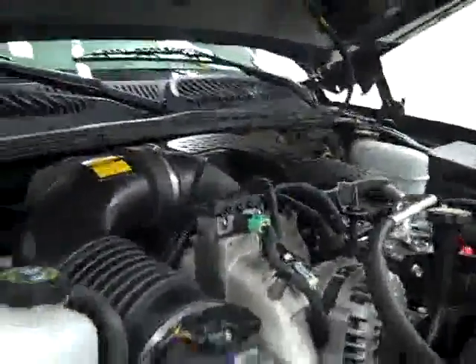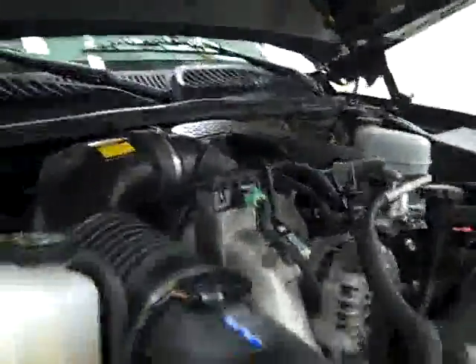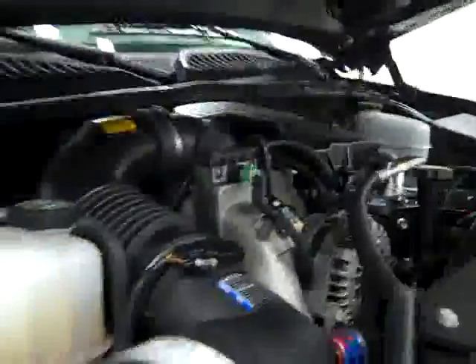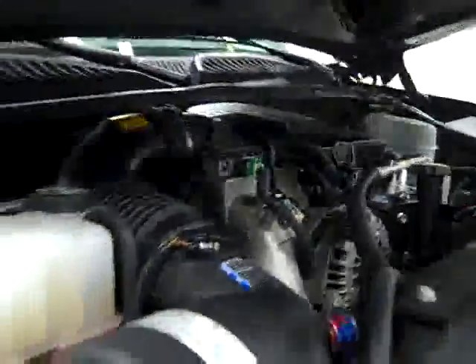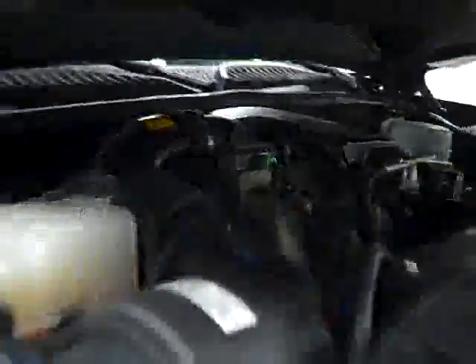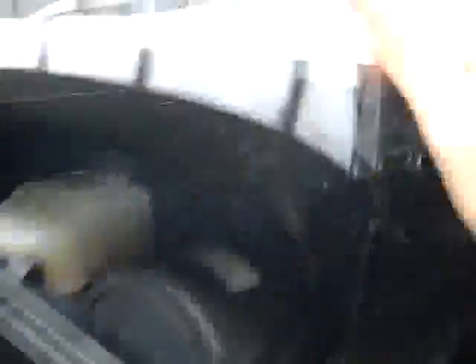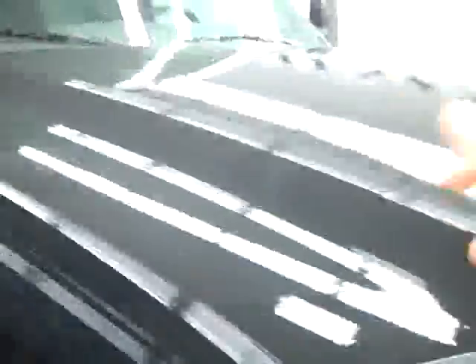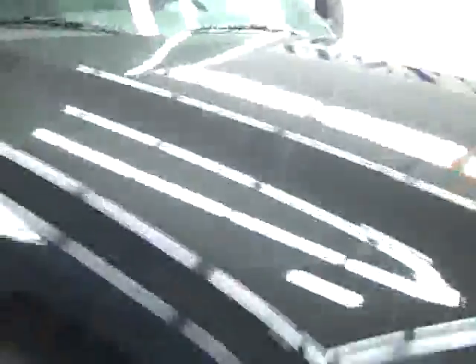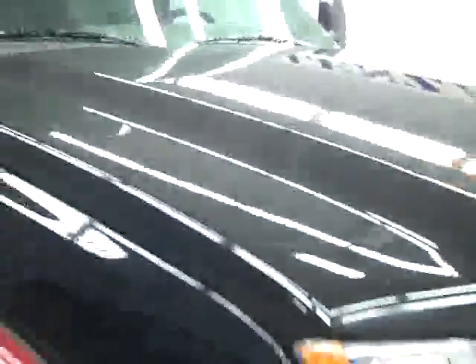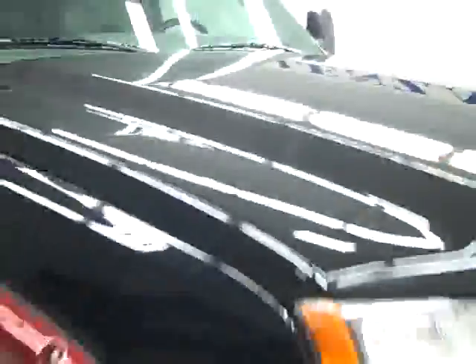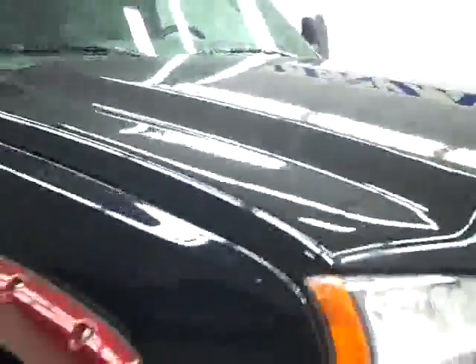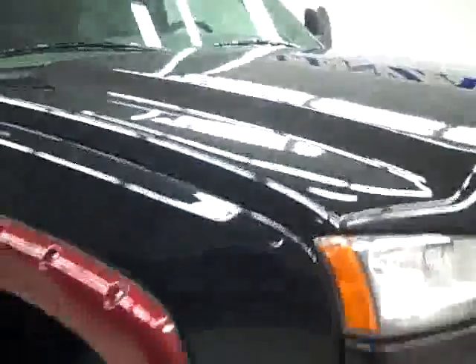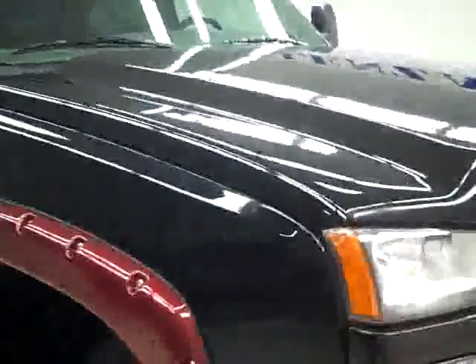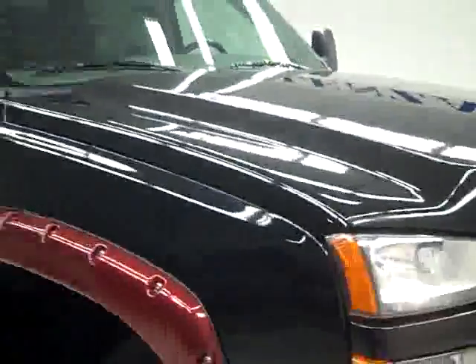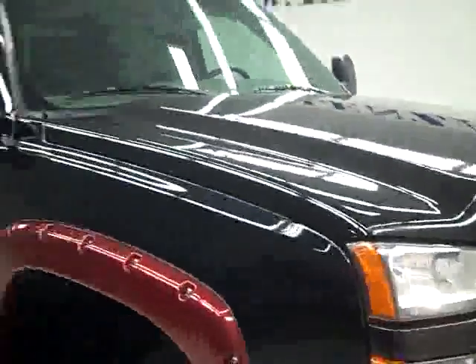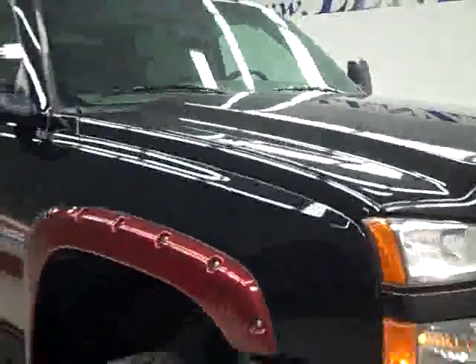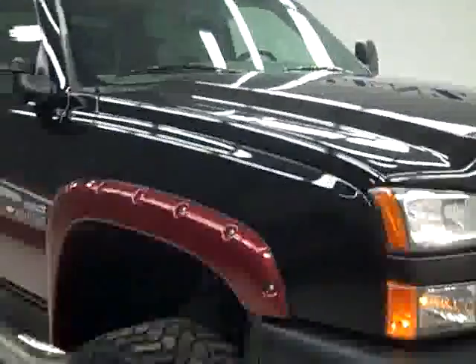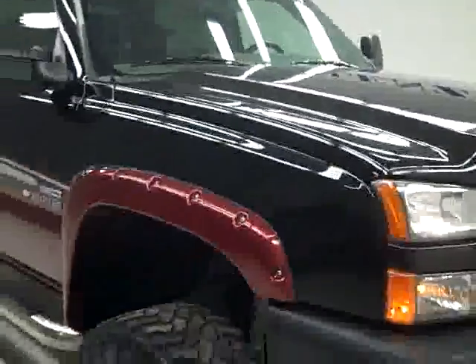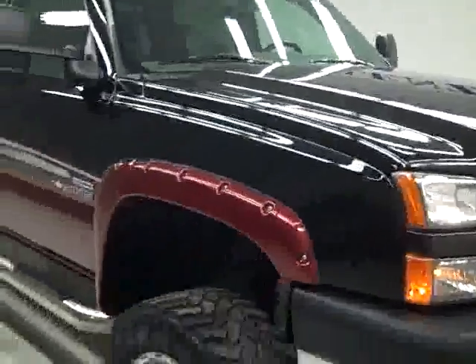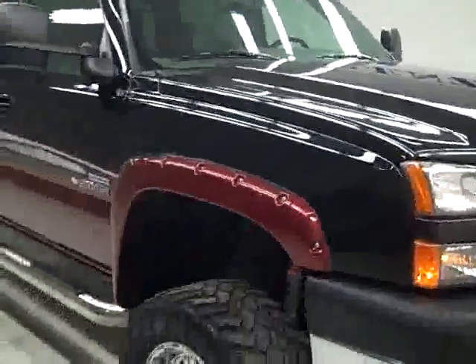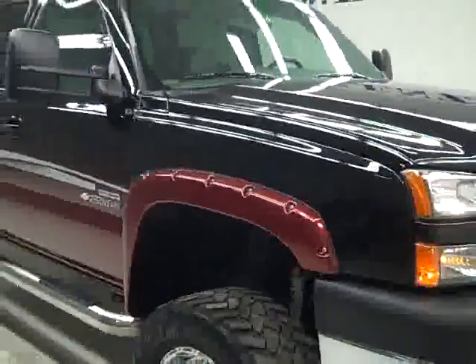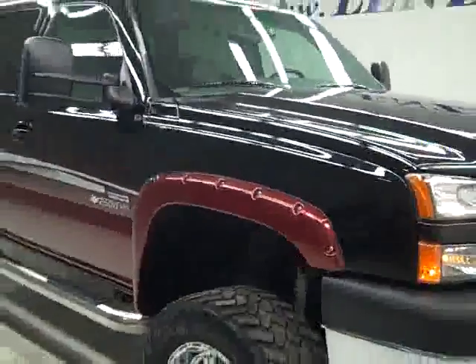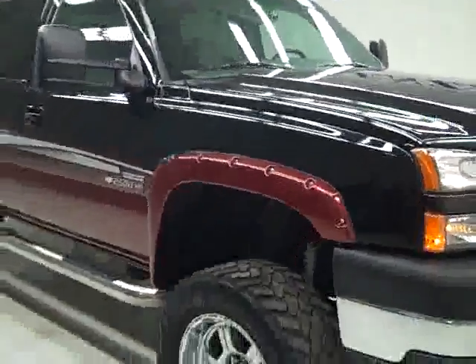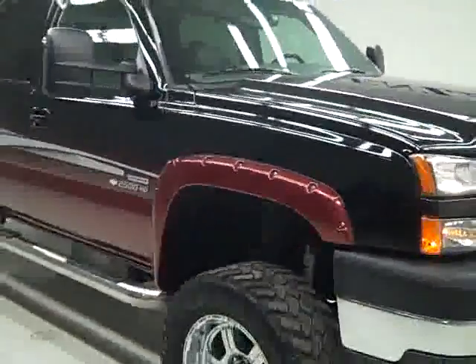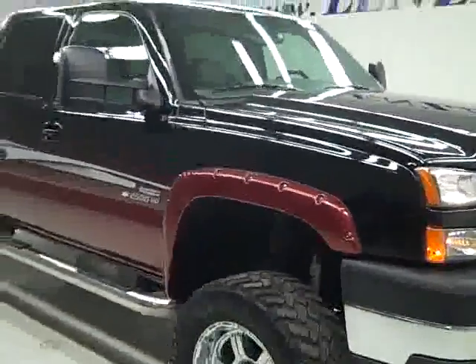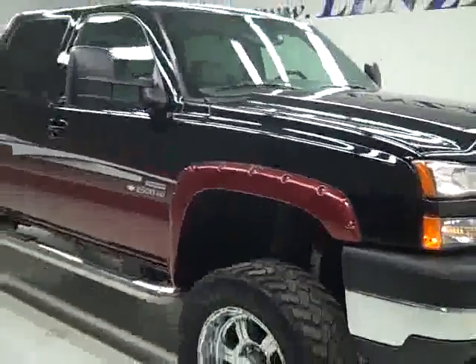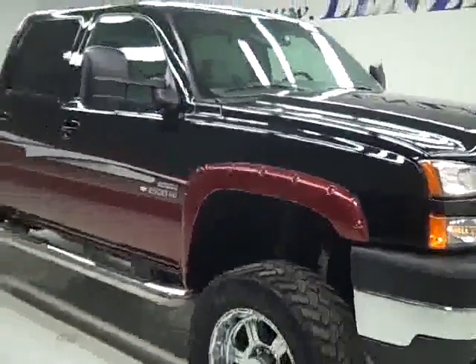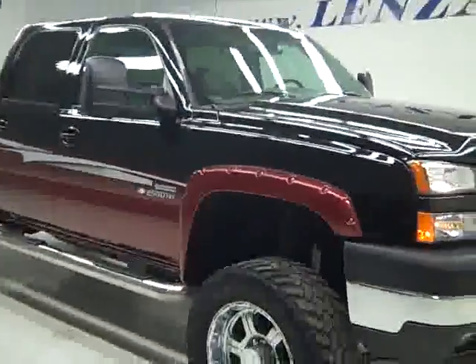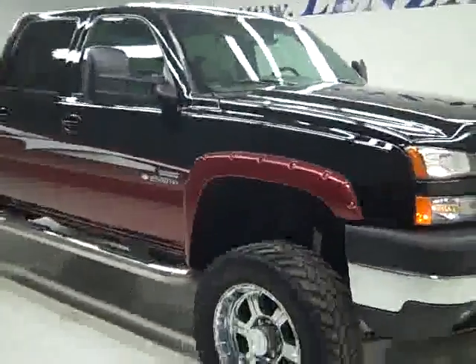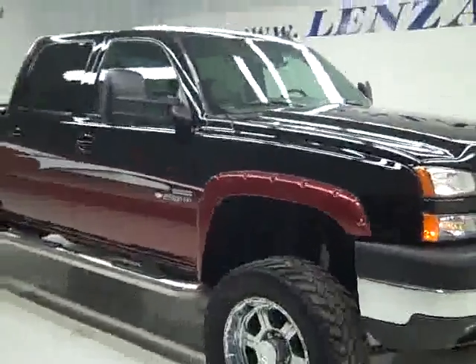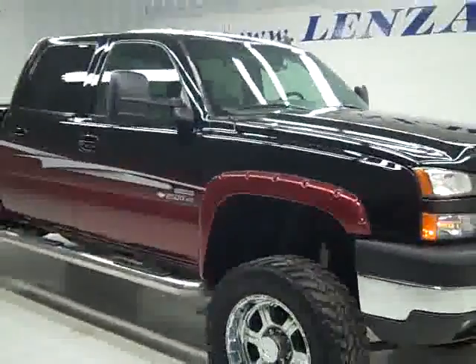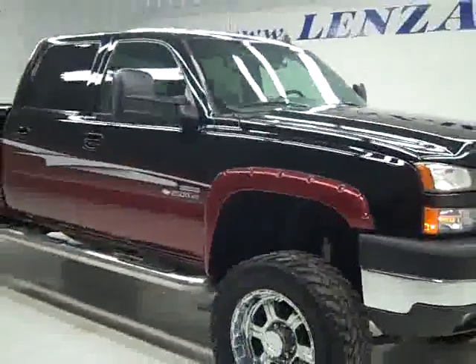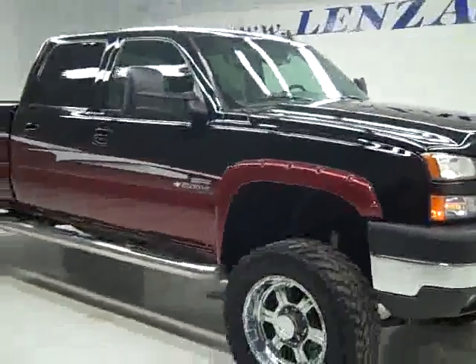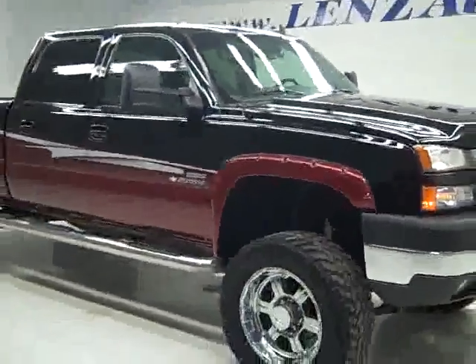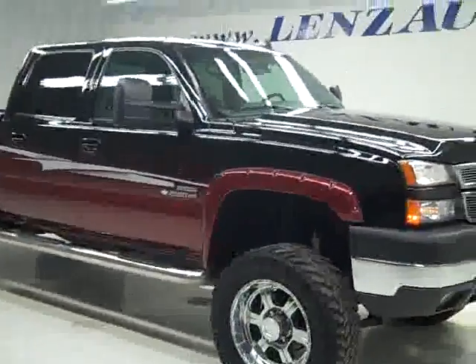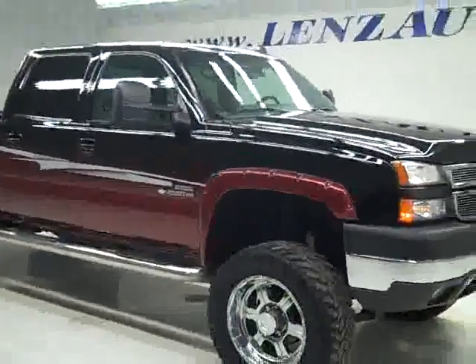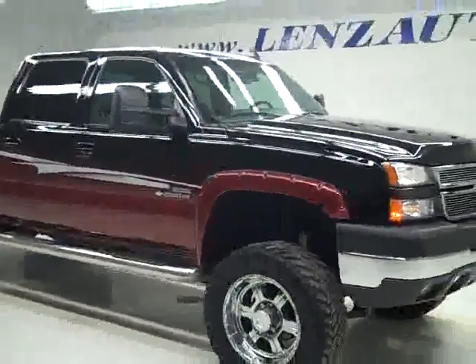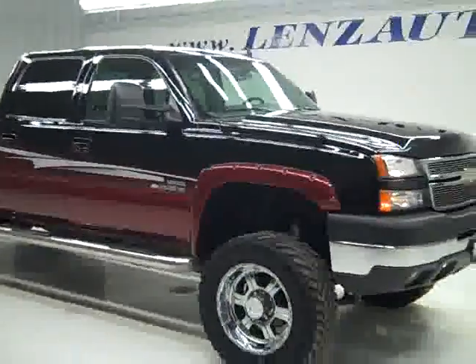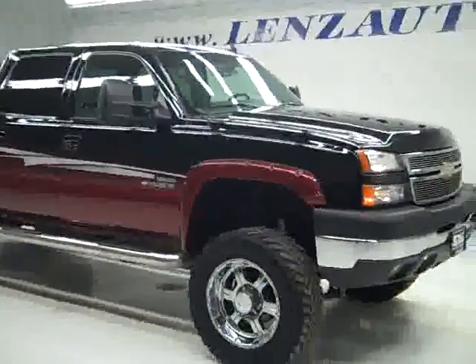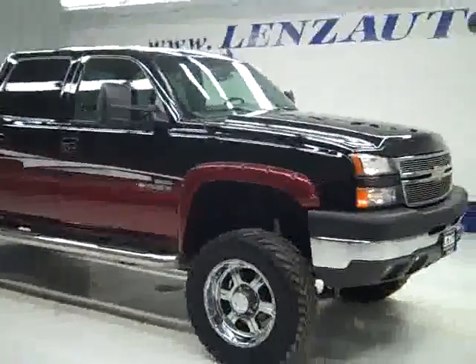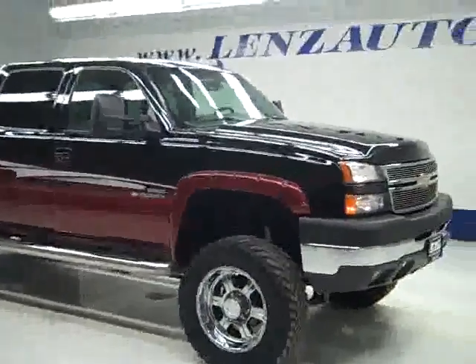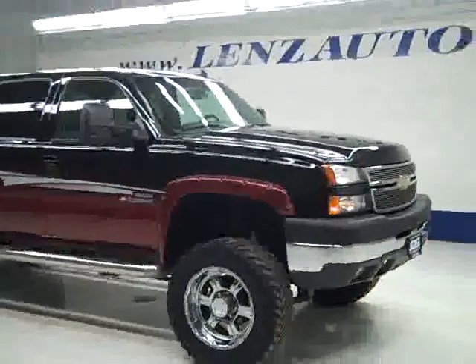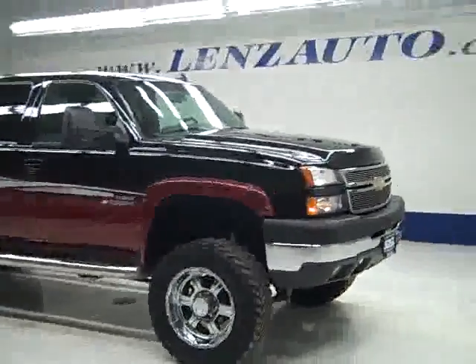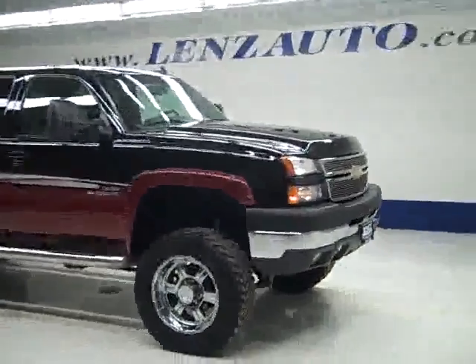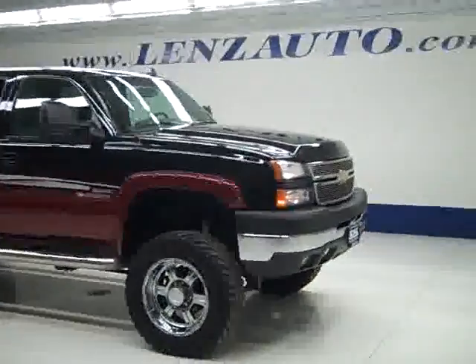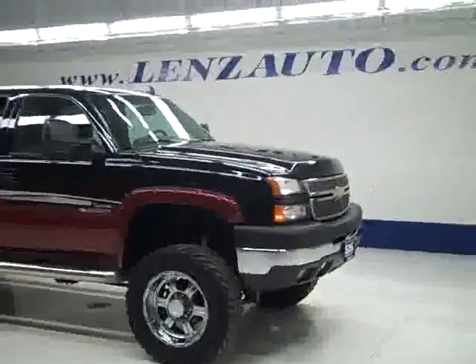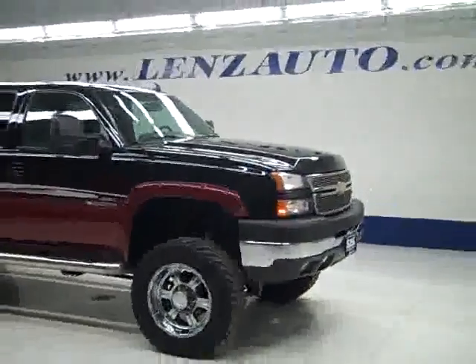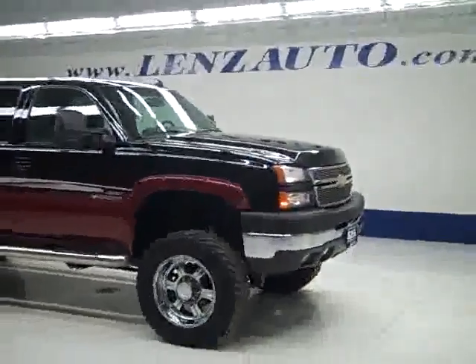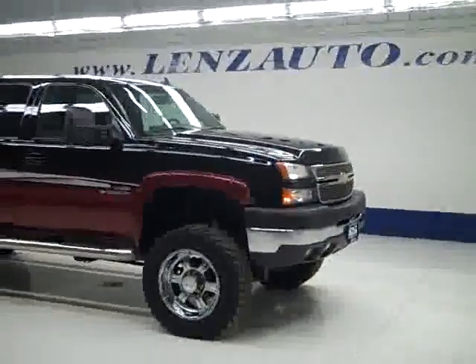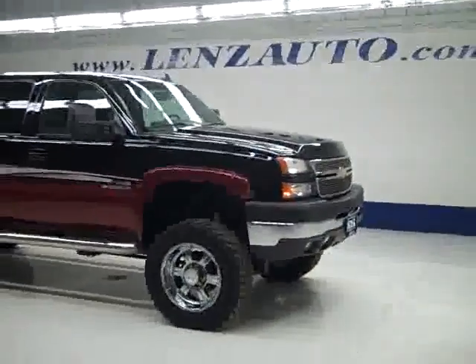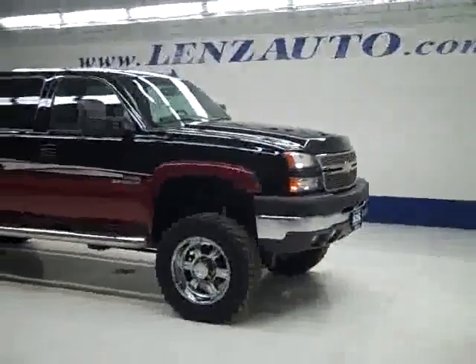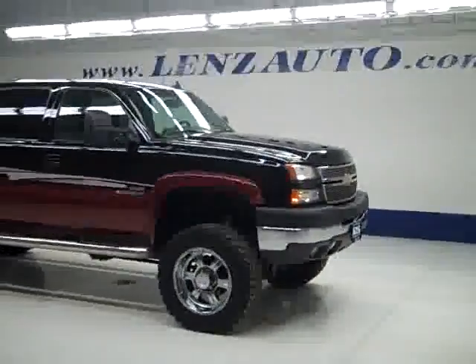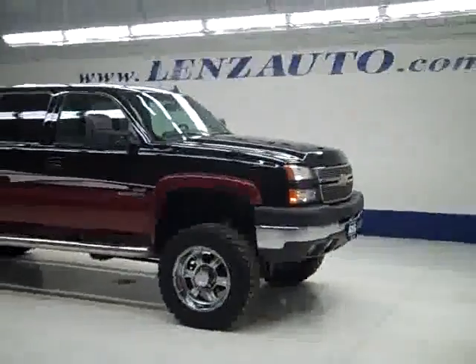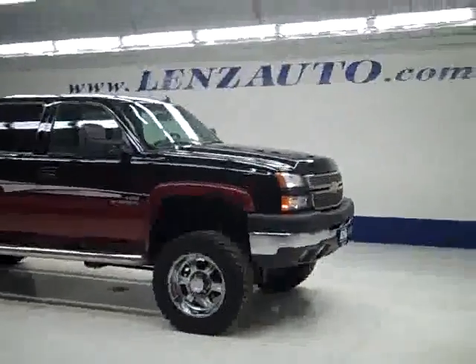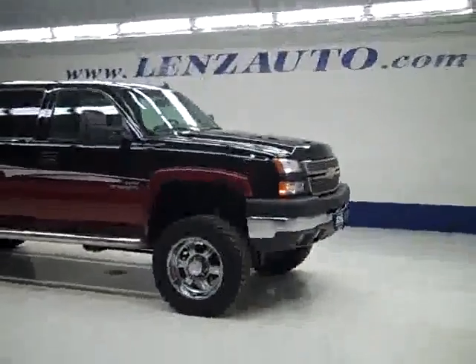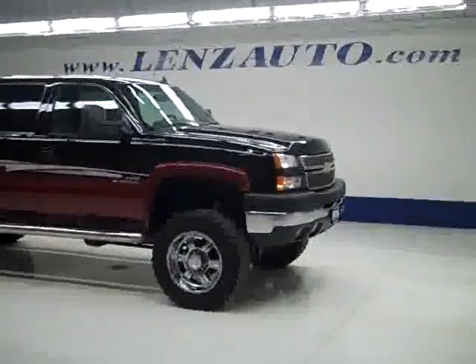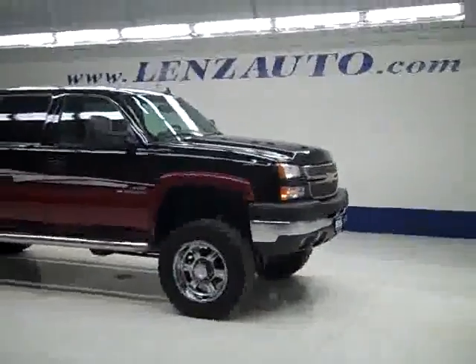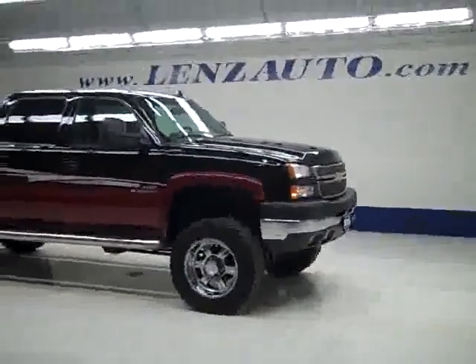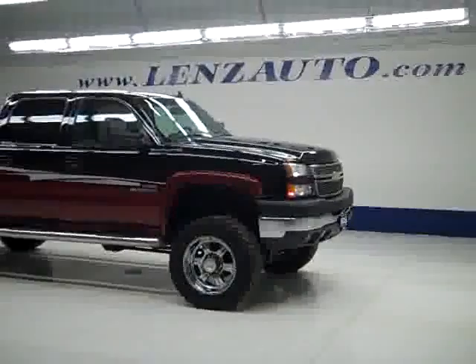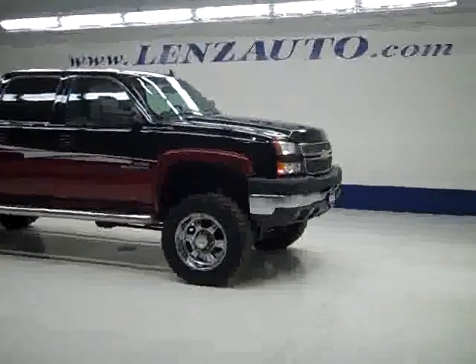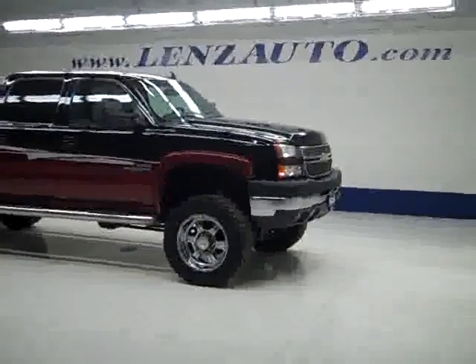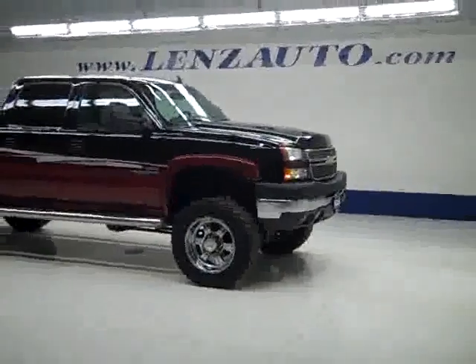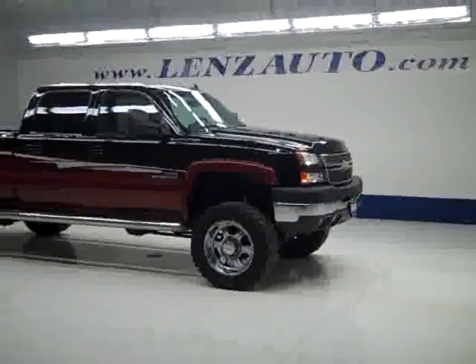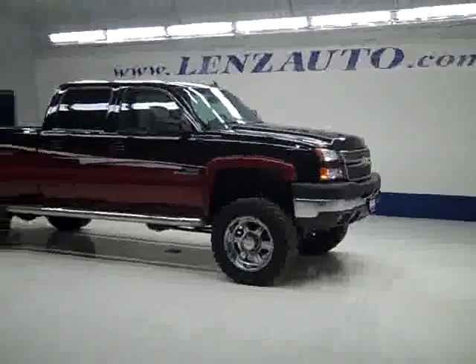If you'd like to see more pictures along with a full description, or to take a look at one of our other more than 400 vehicles, visit lensauto.com.